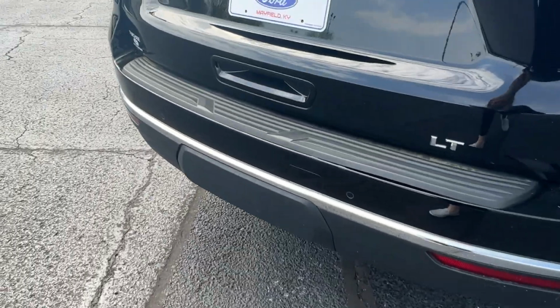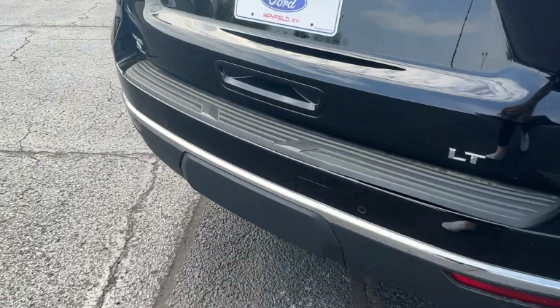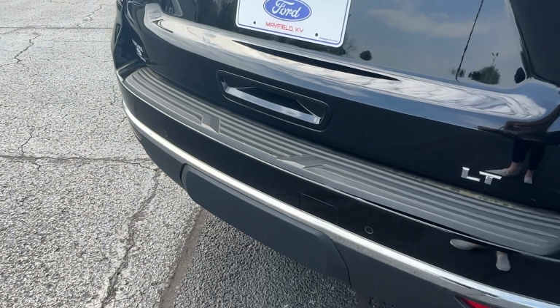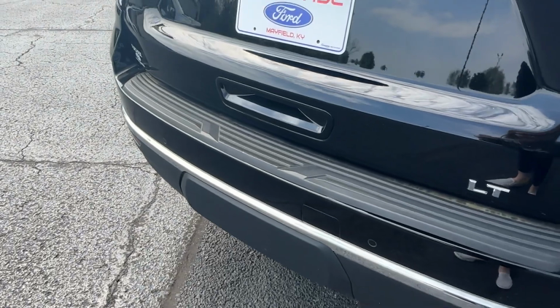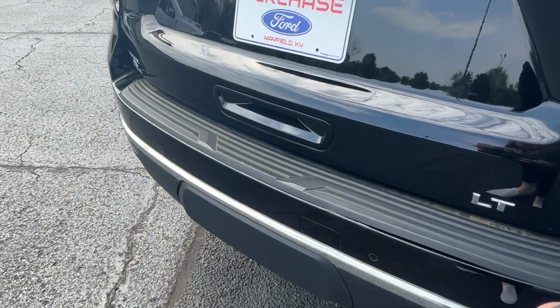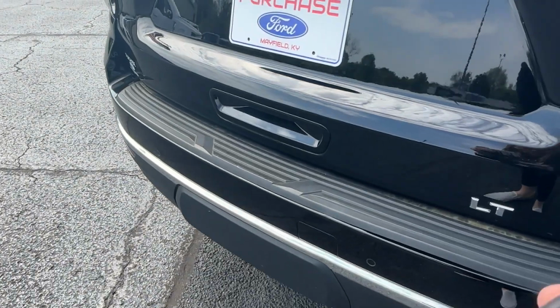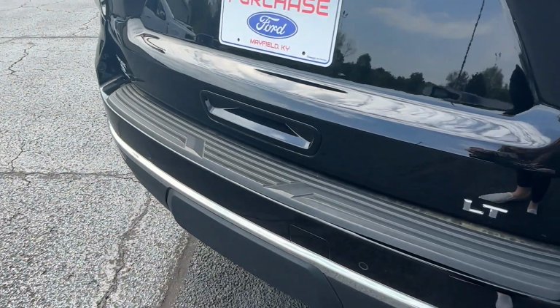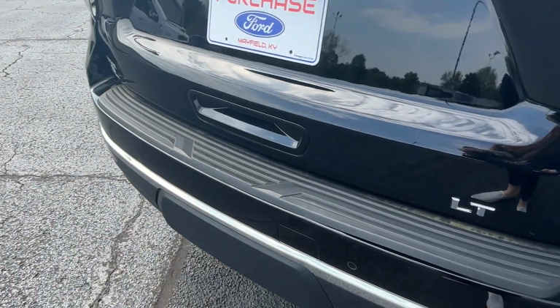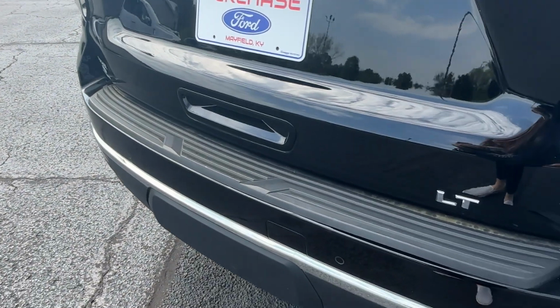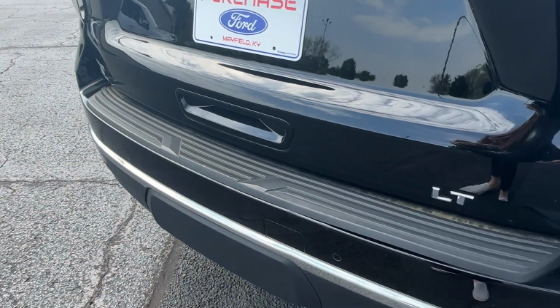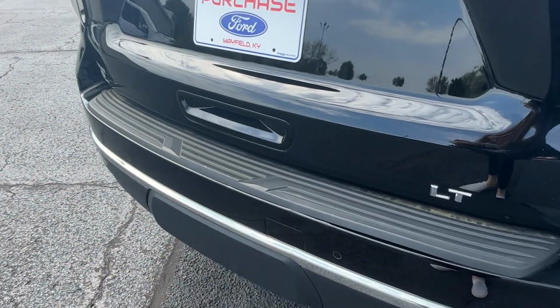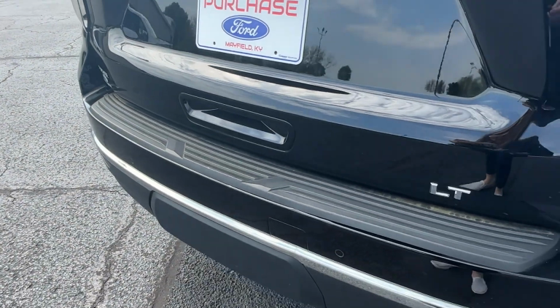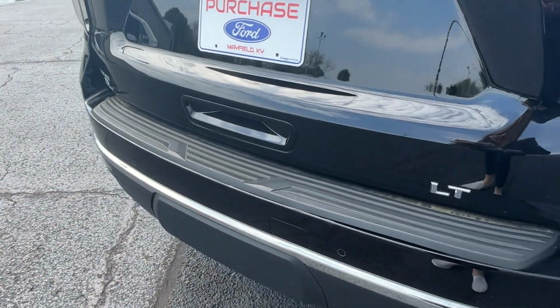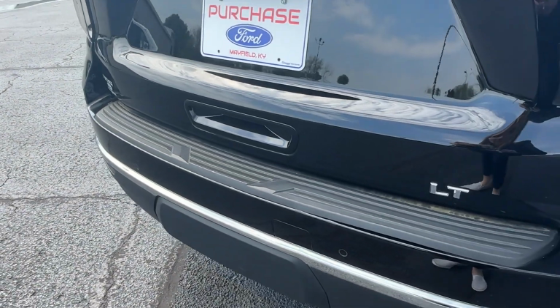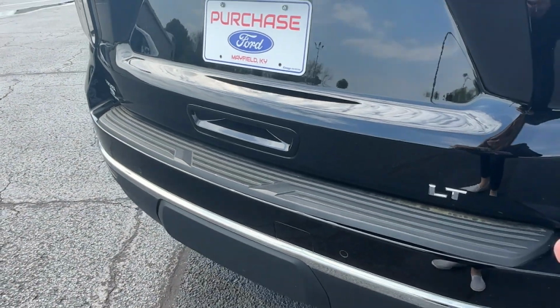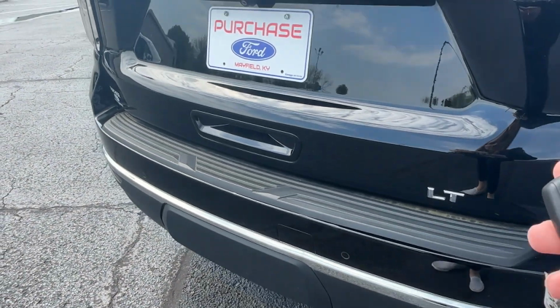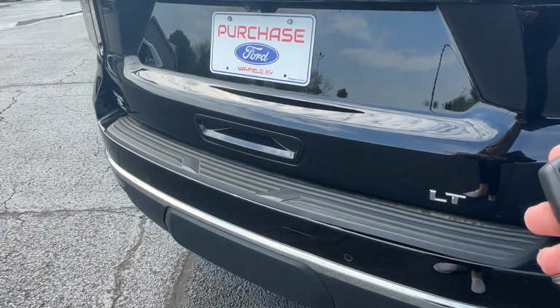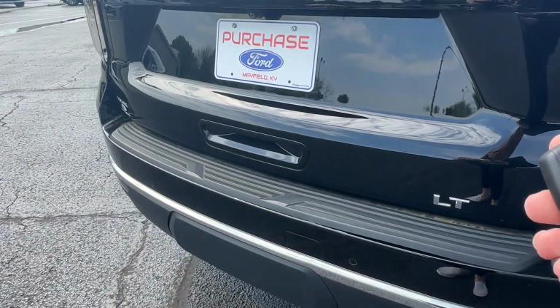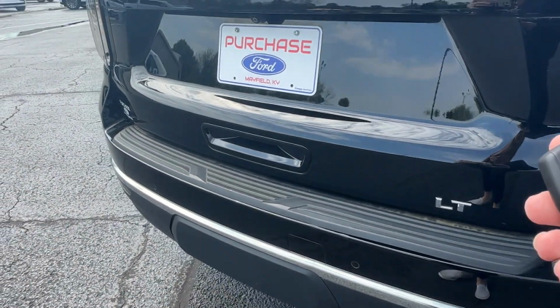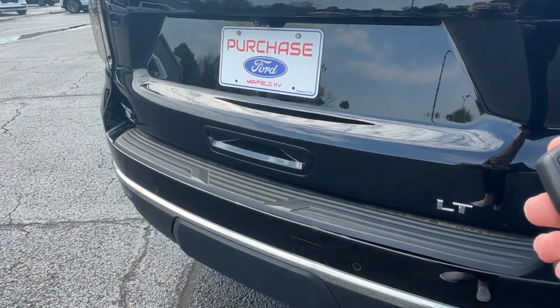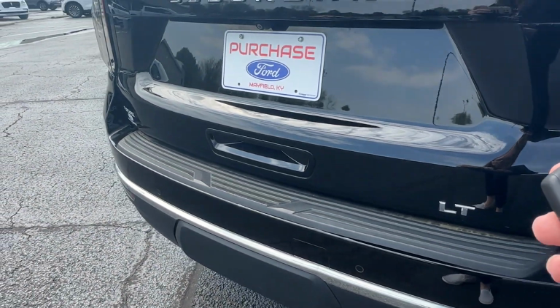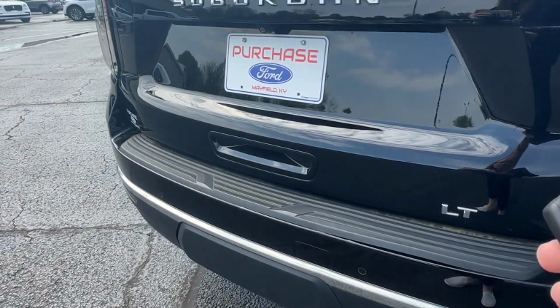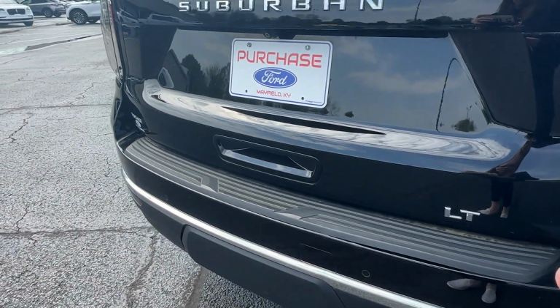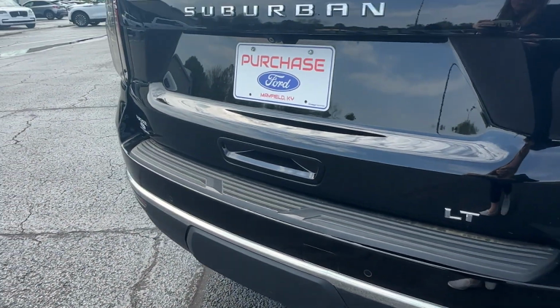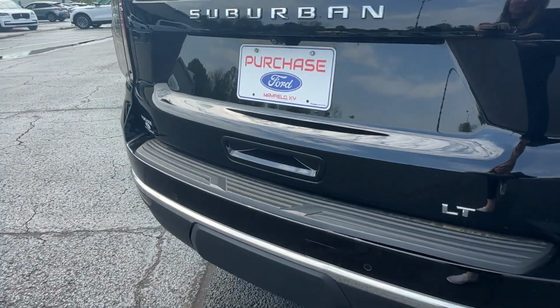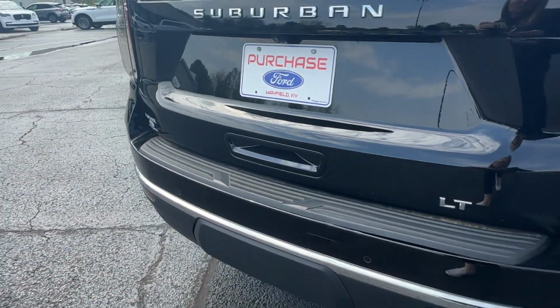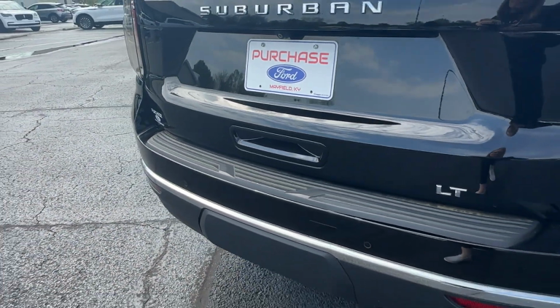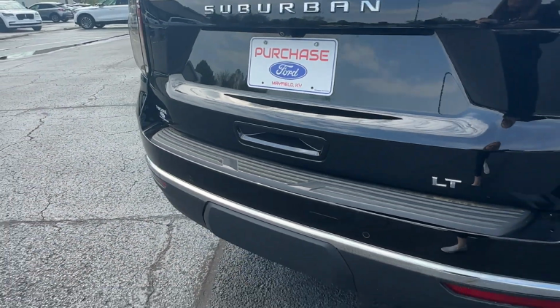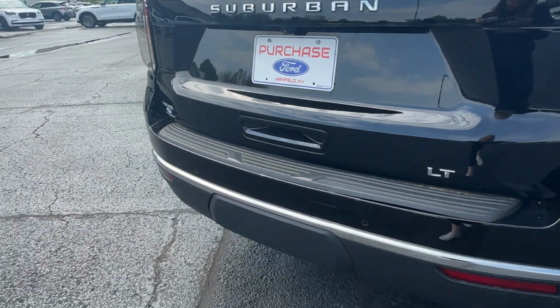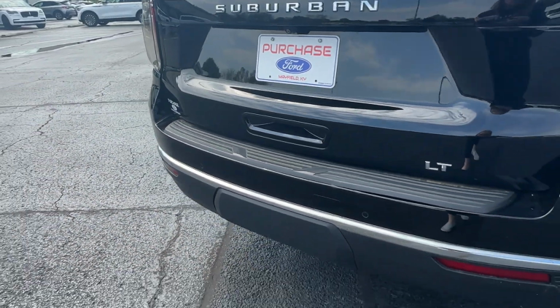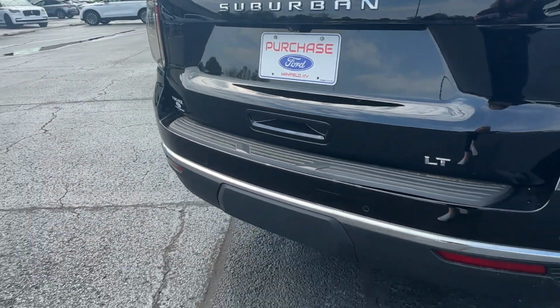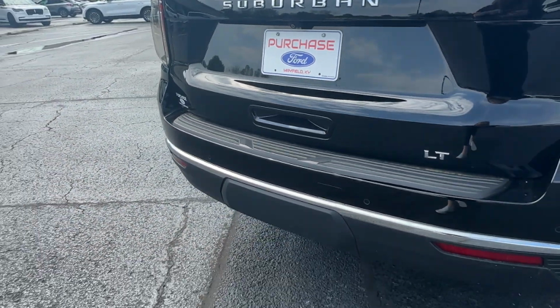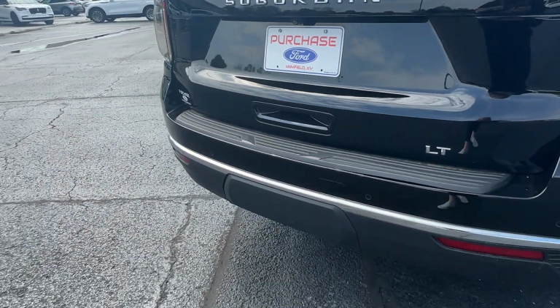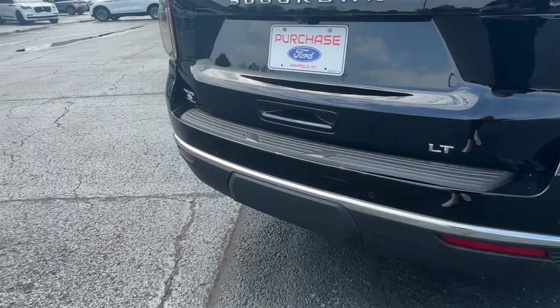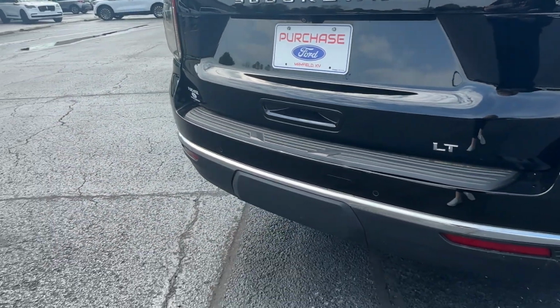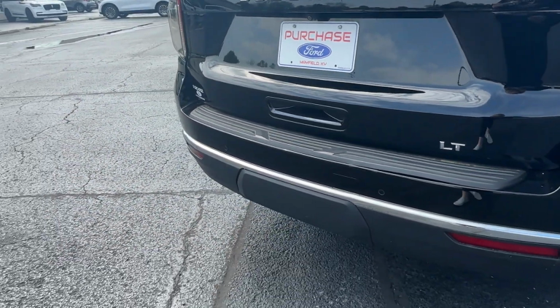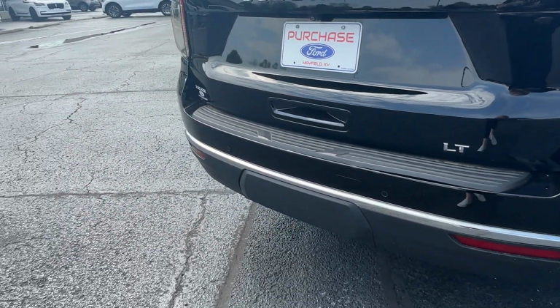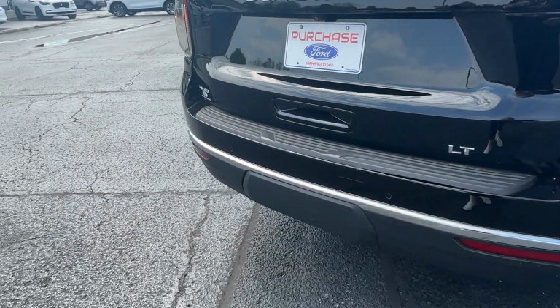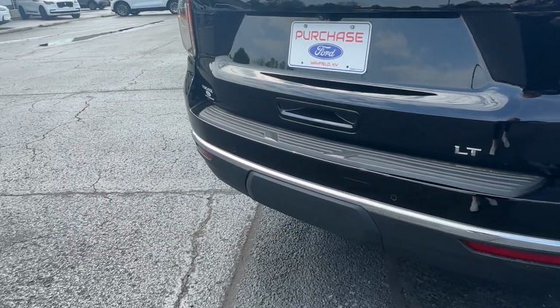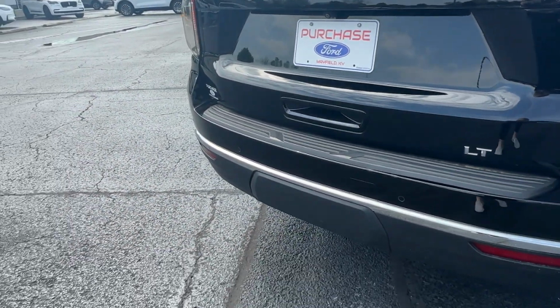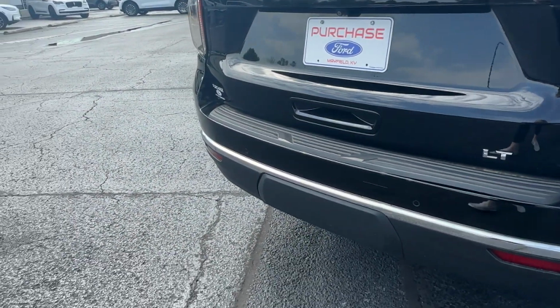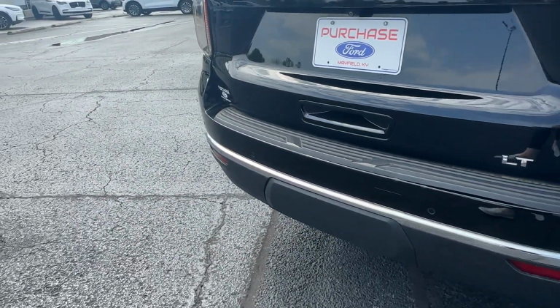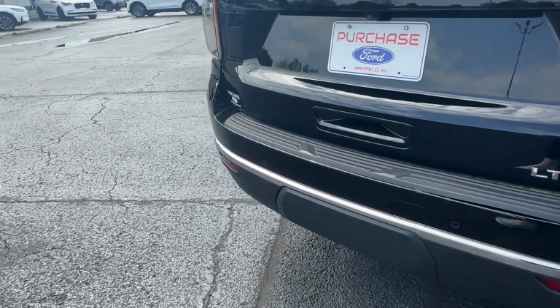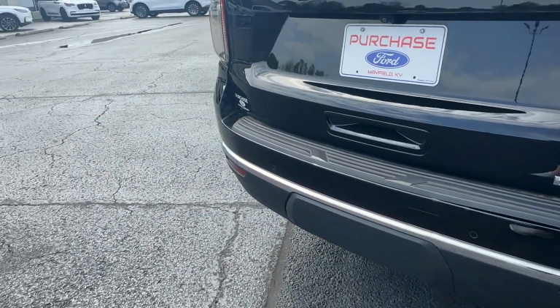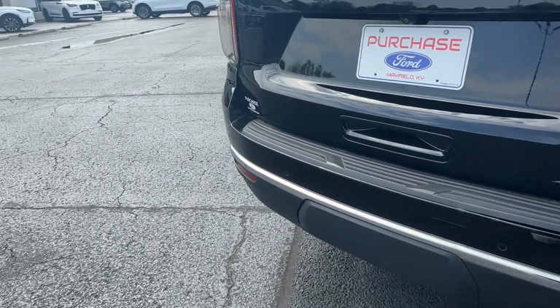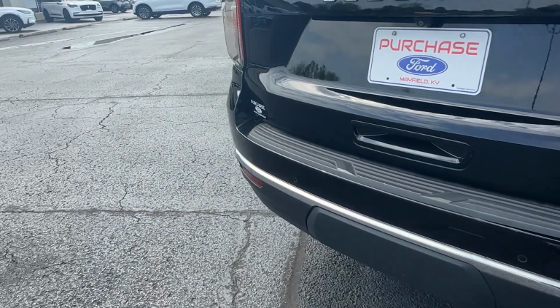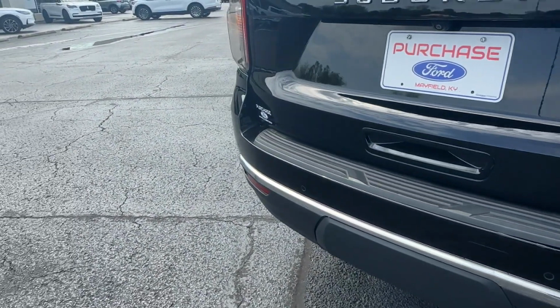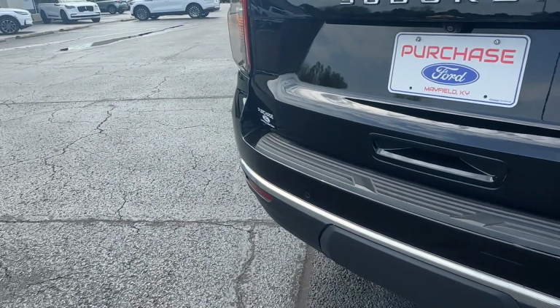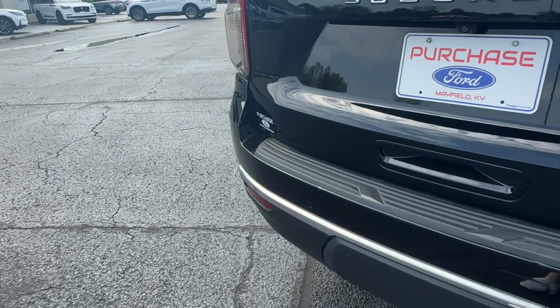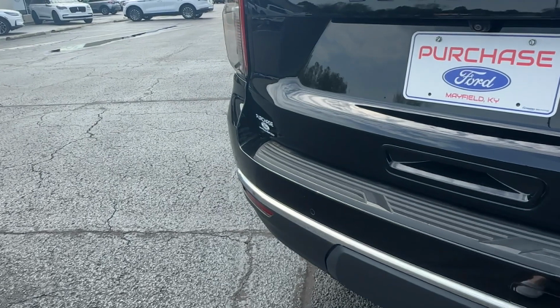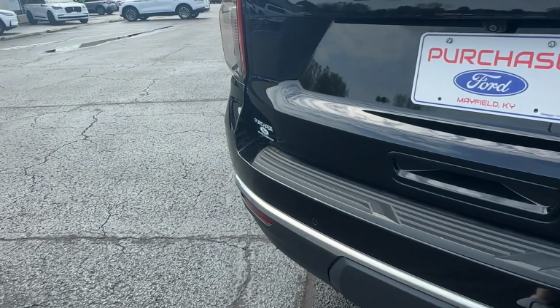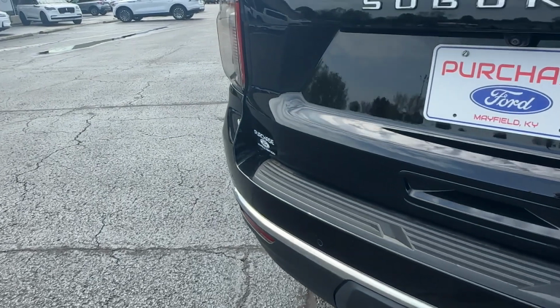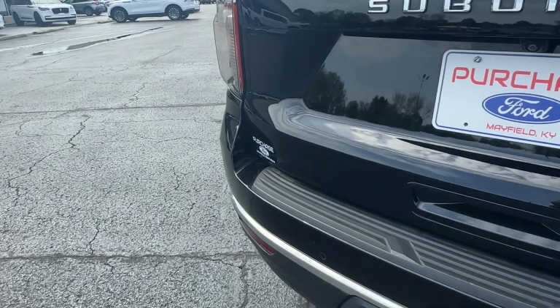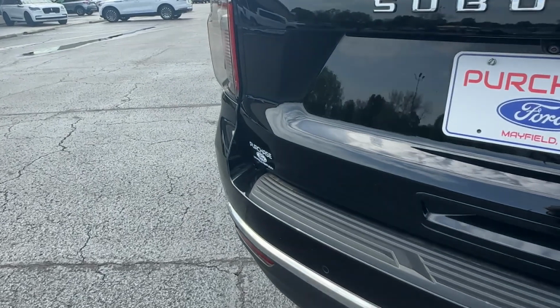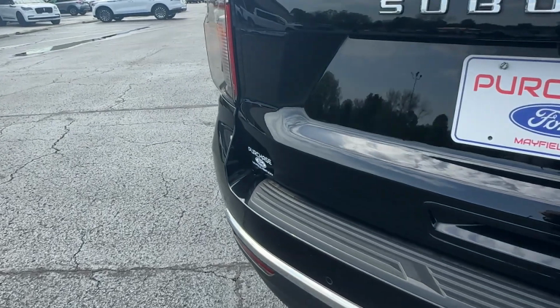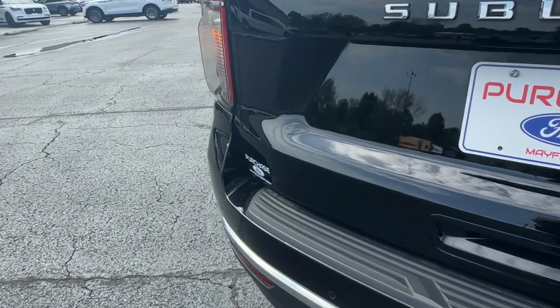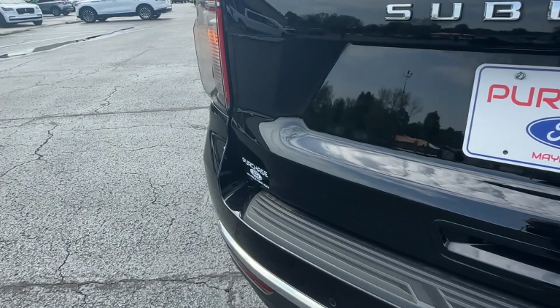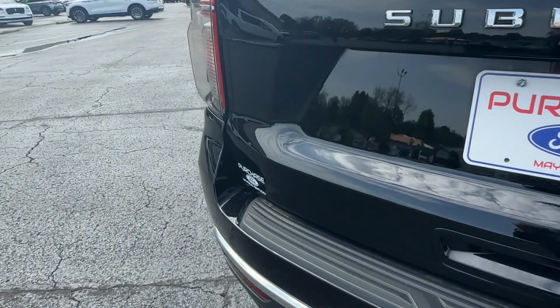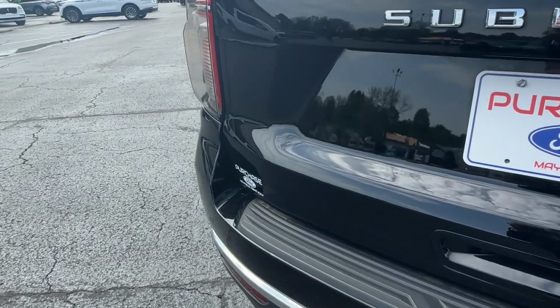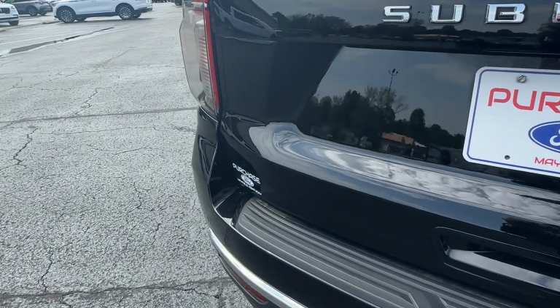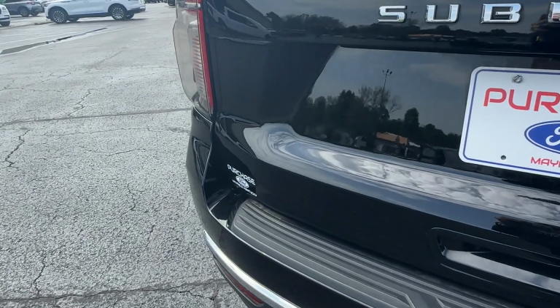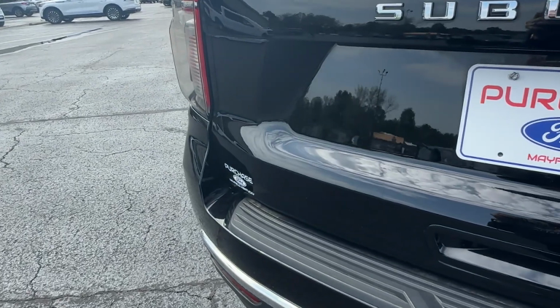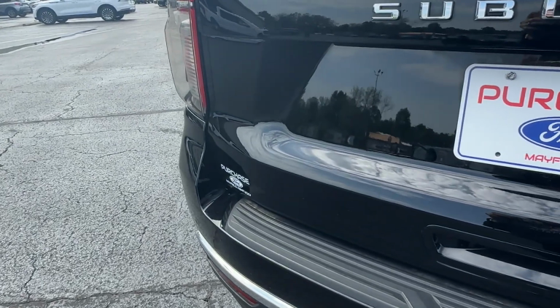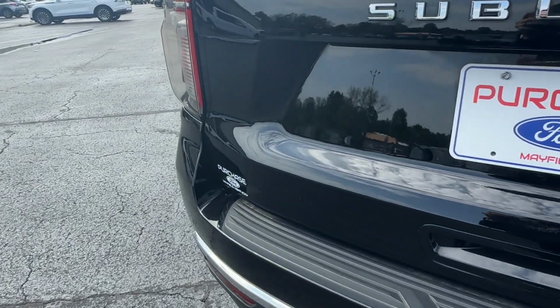Go ahead and open this up — you have your blind spot sensors all the way around. And look at your backup camera sitting right there.